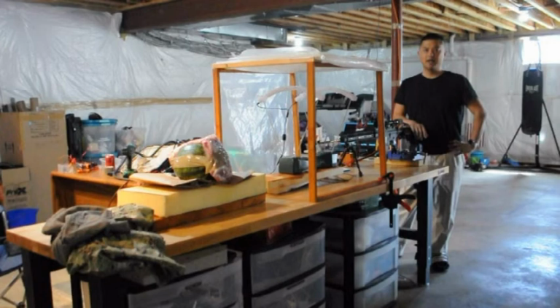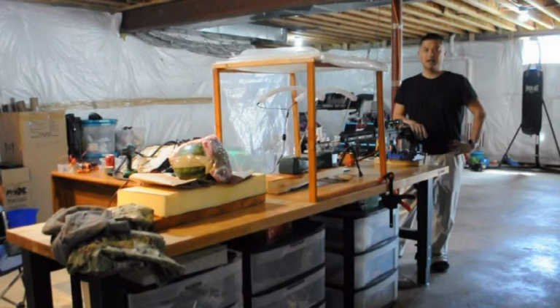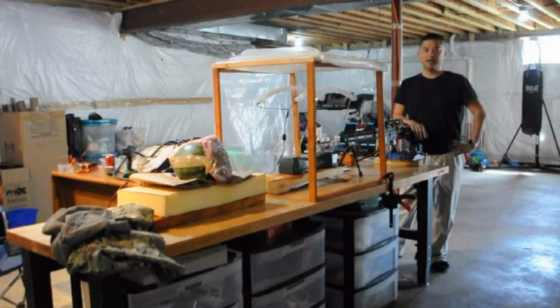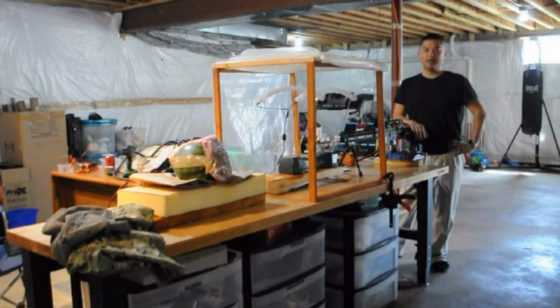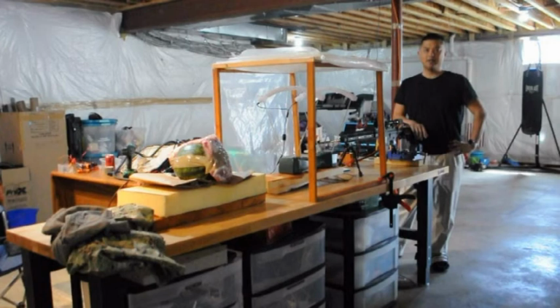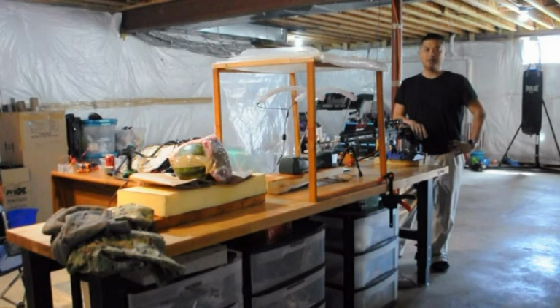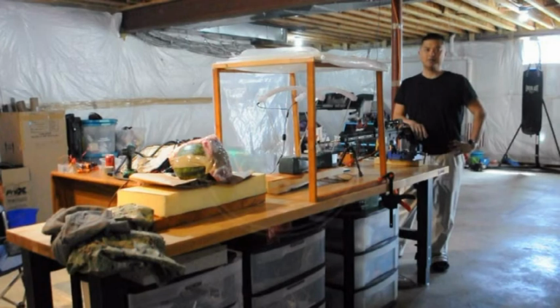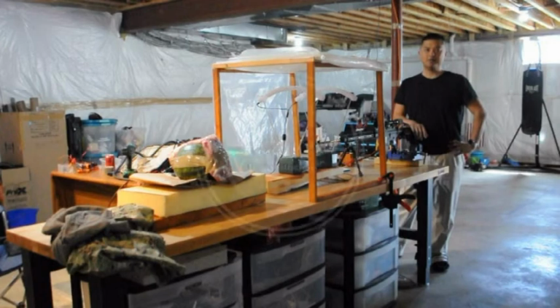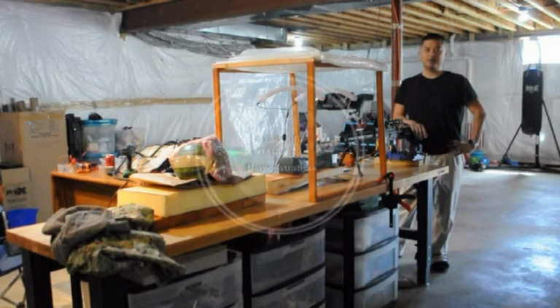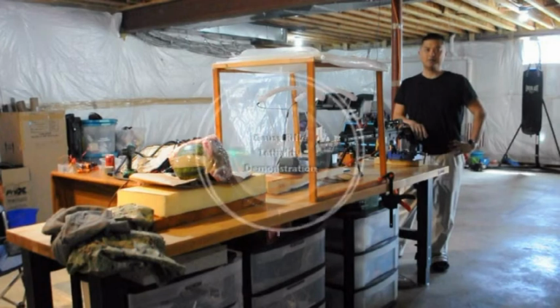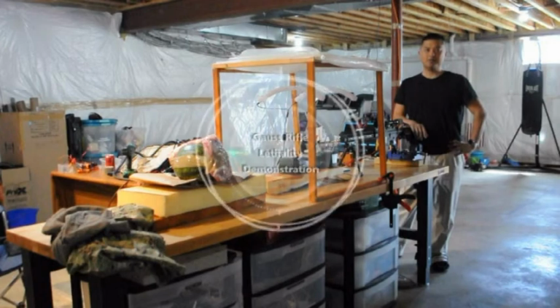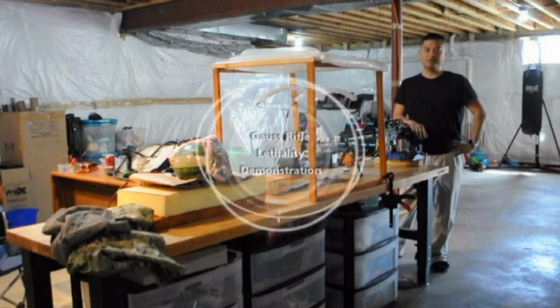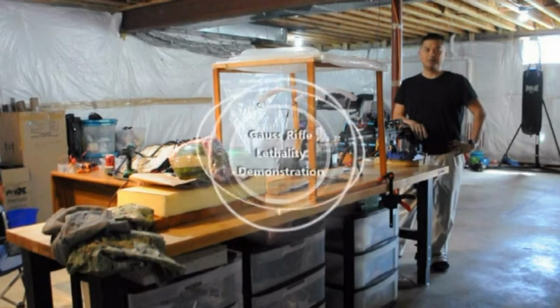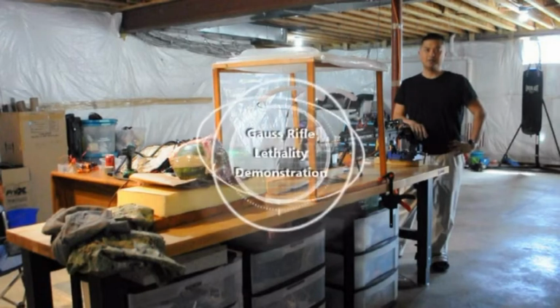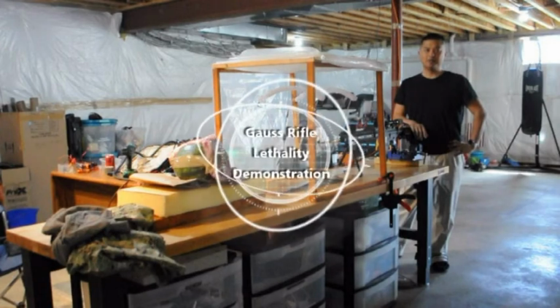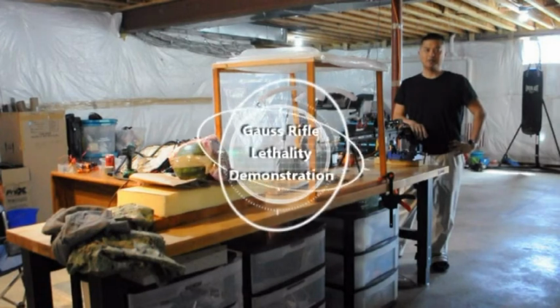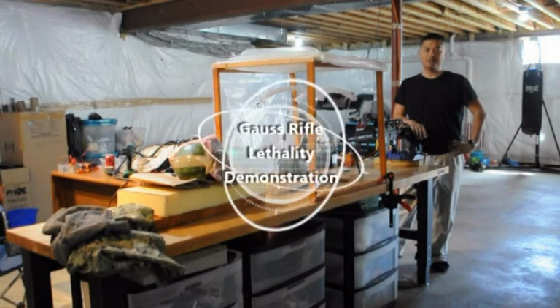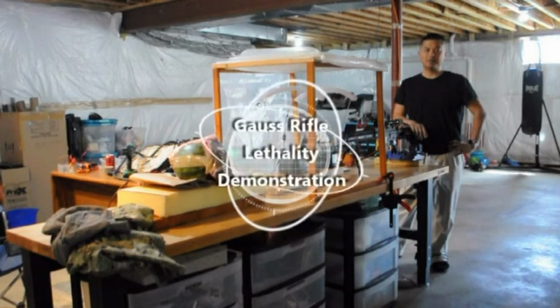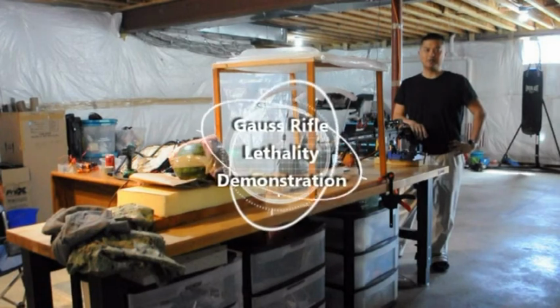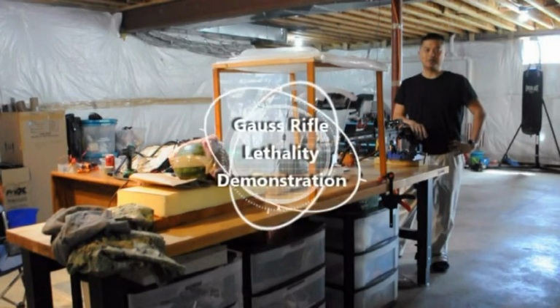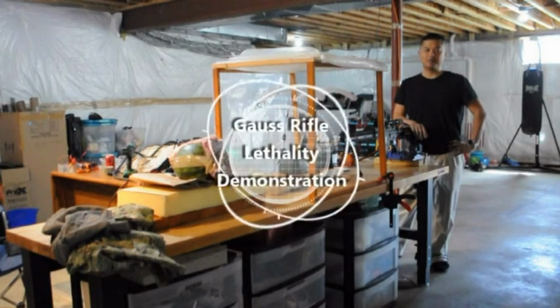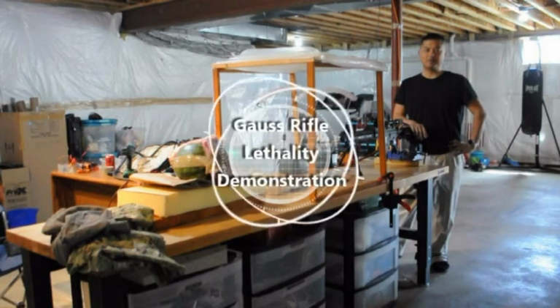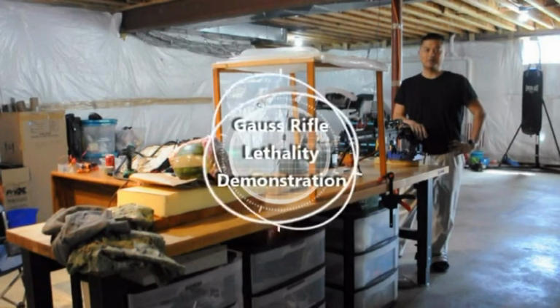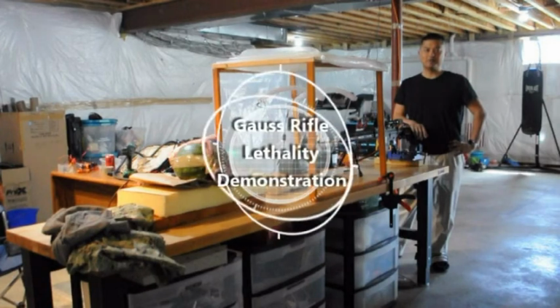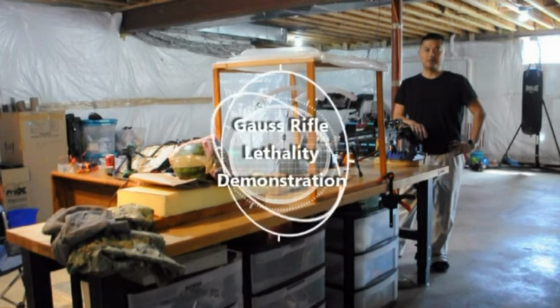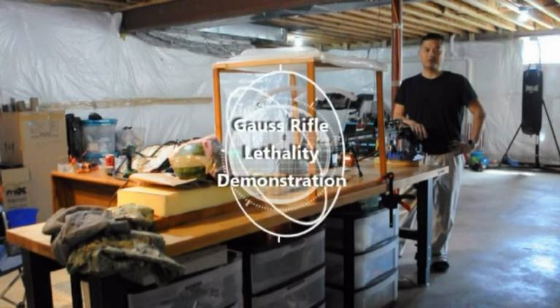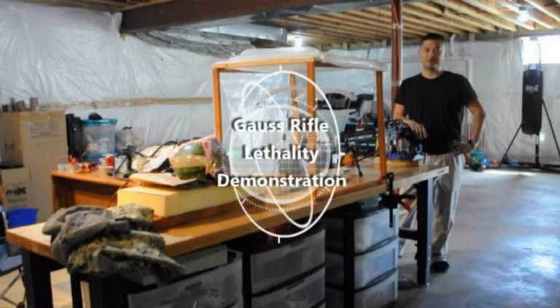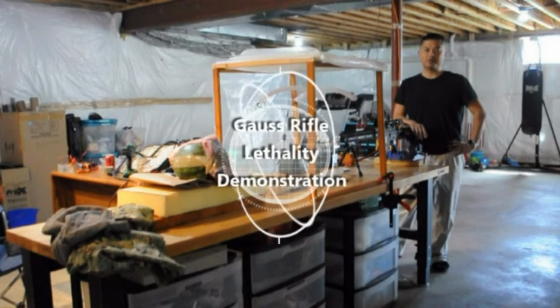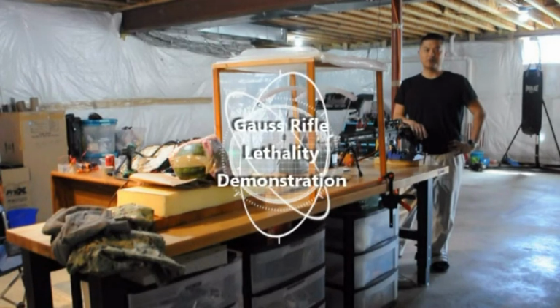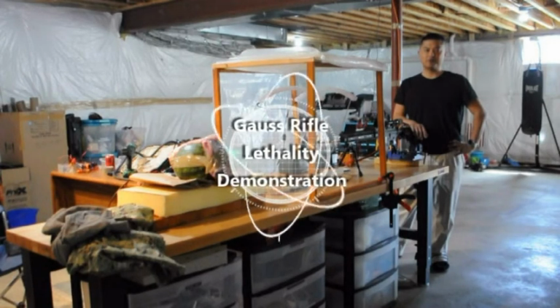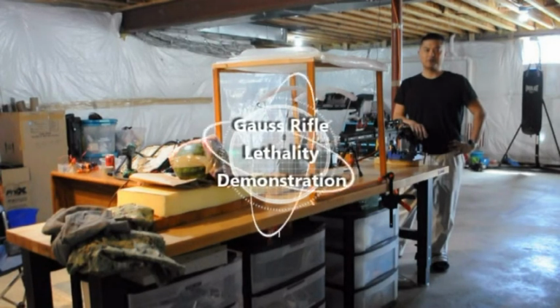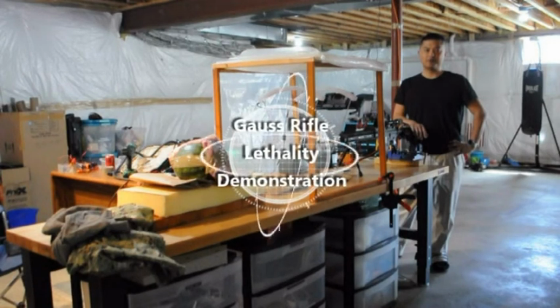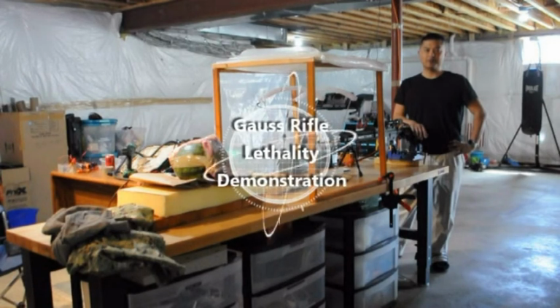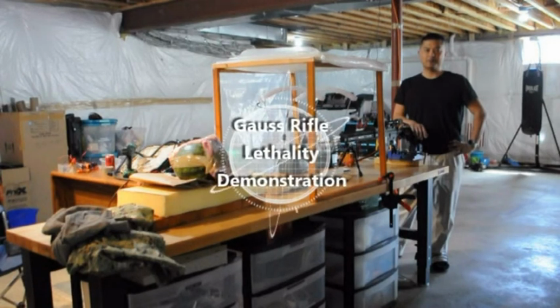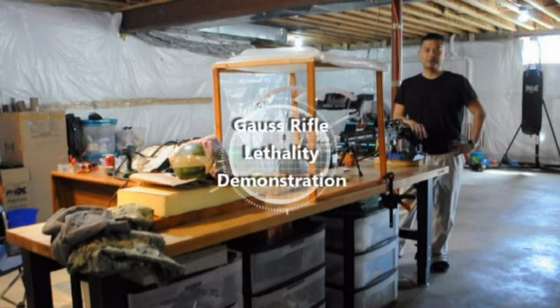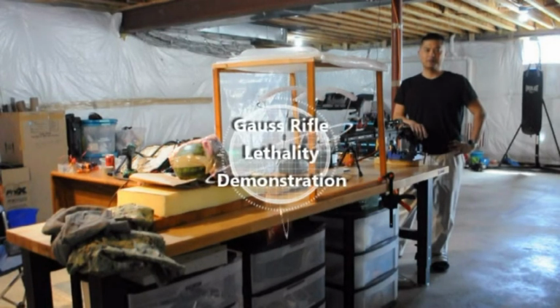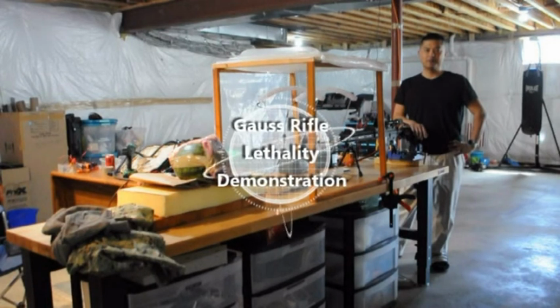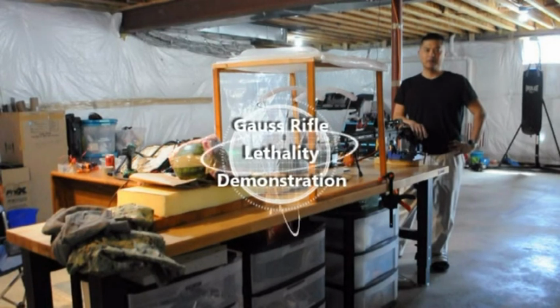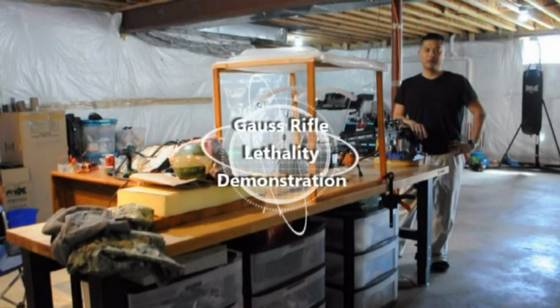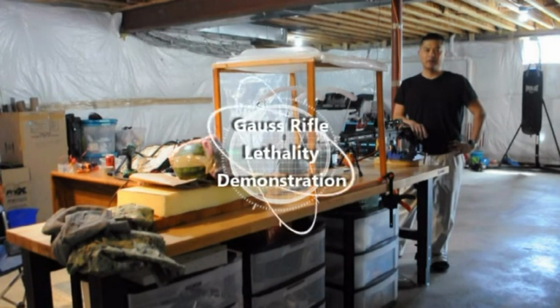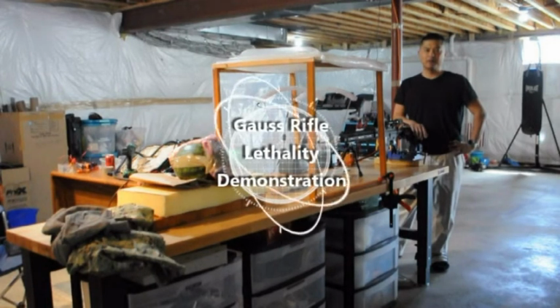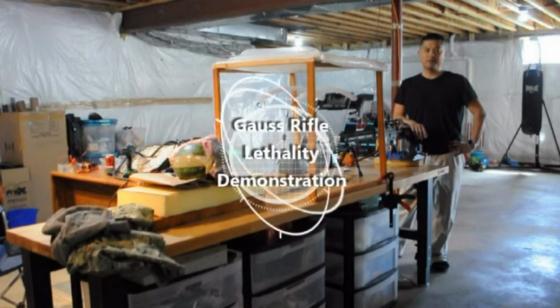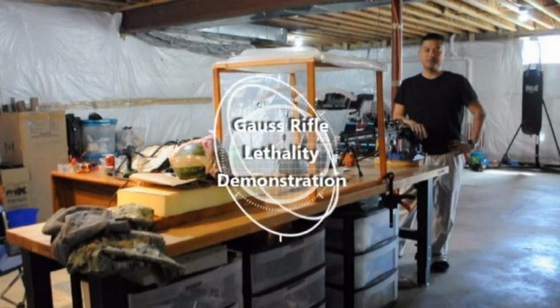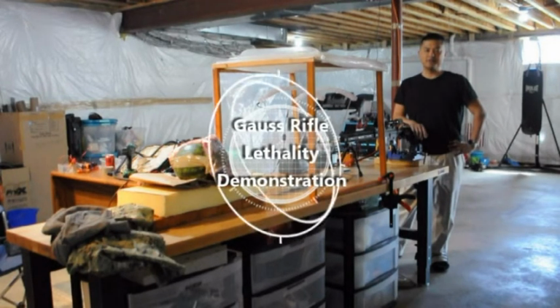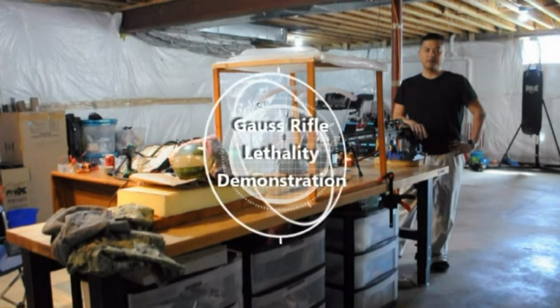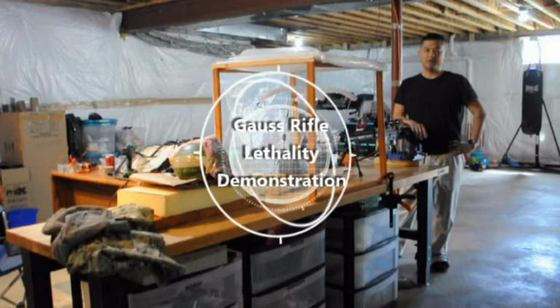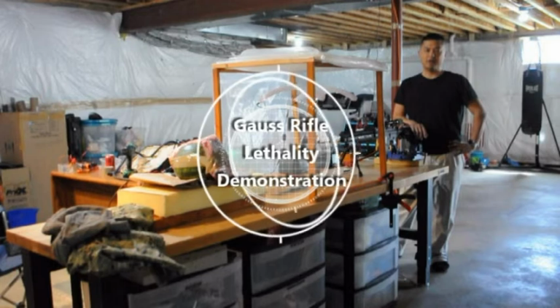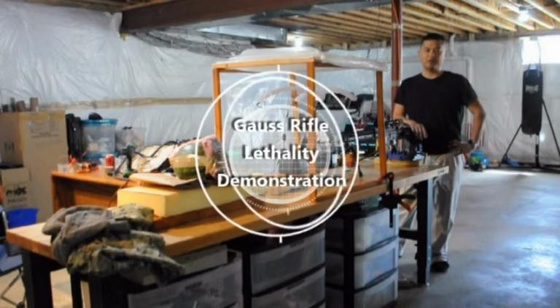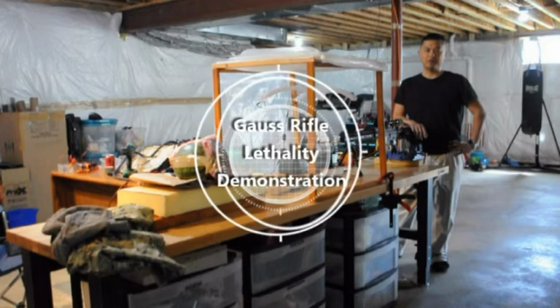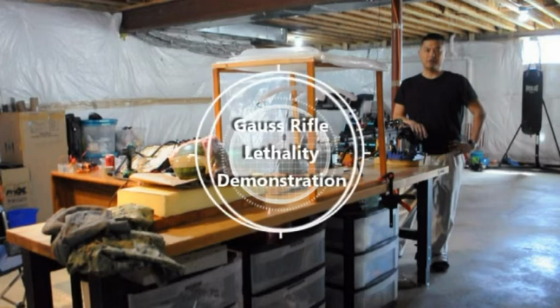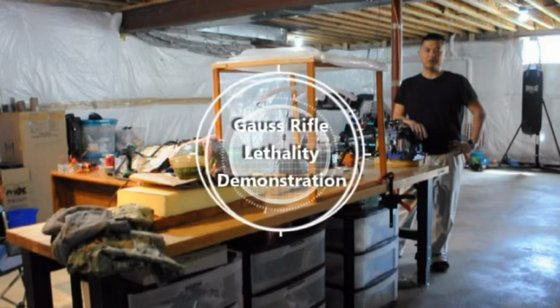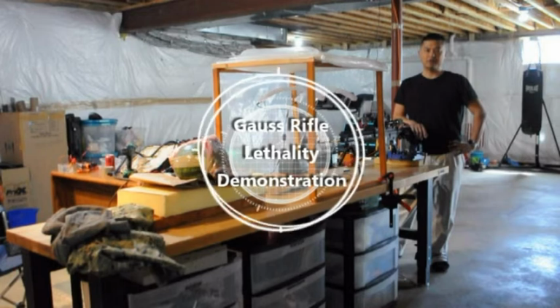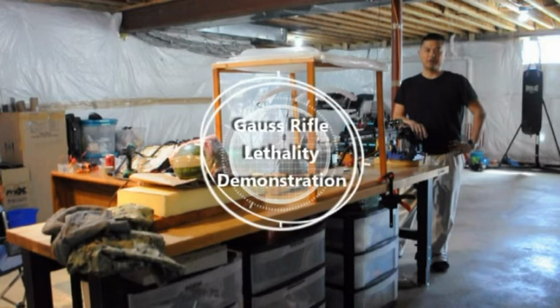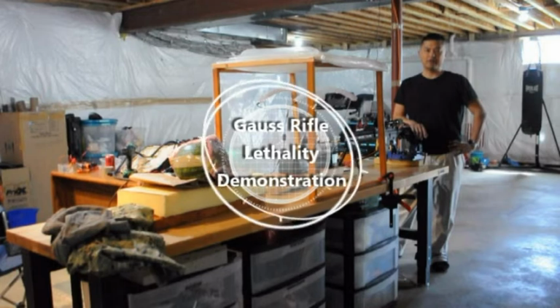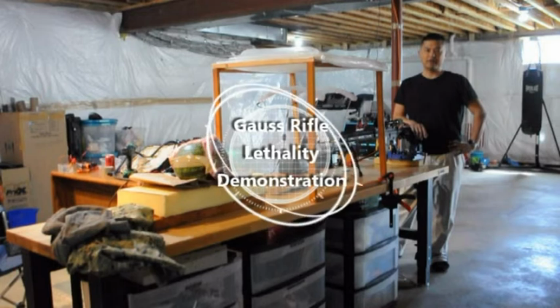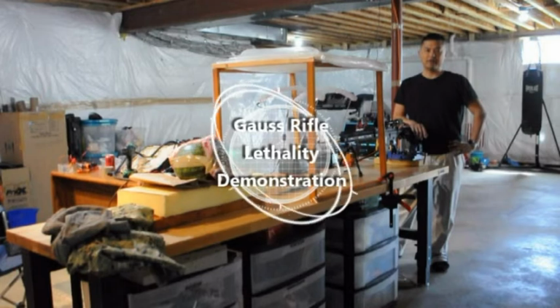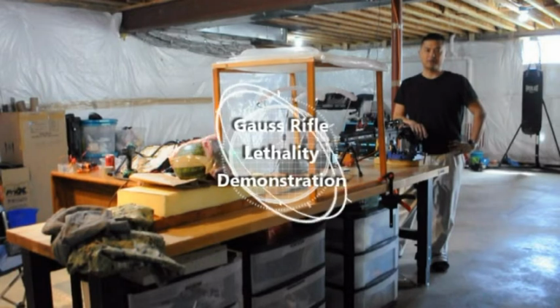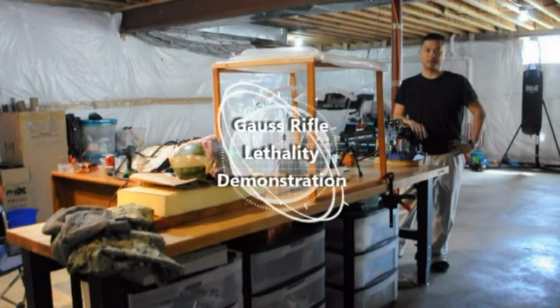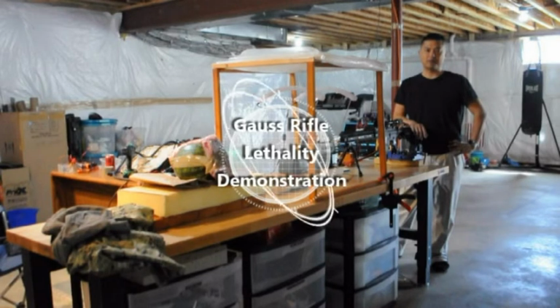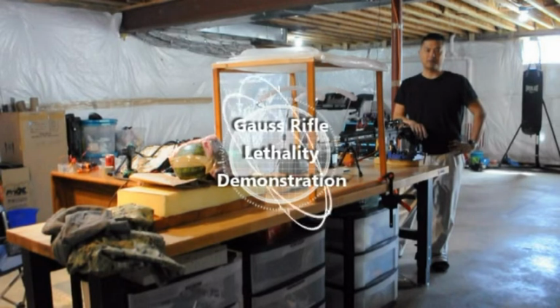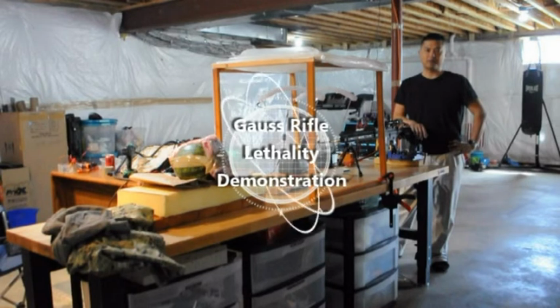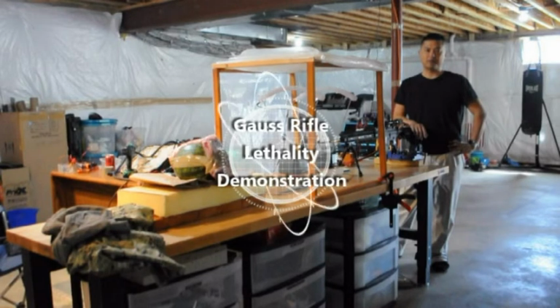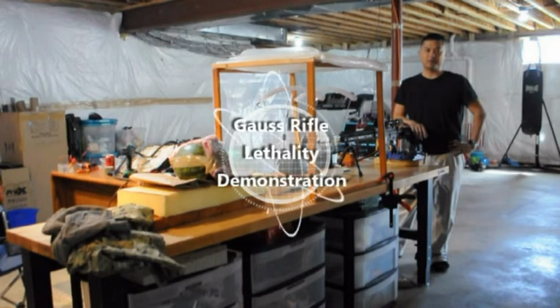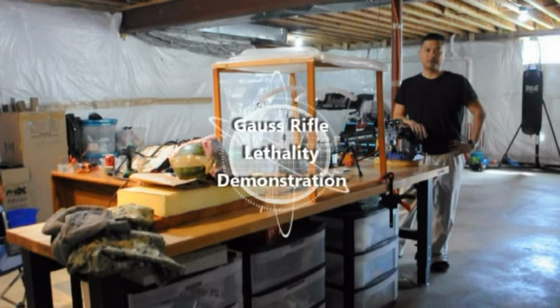Hi, my name is Thomas Miano and this is my Gauss Rifle demonstration prototype. In this video, I'll demonstrate the capability of this prototype.